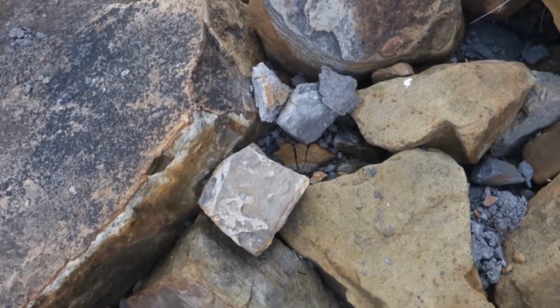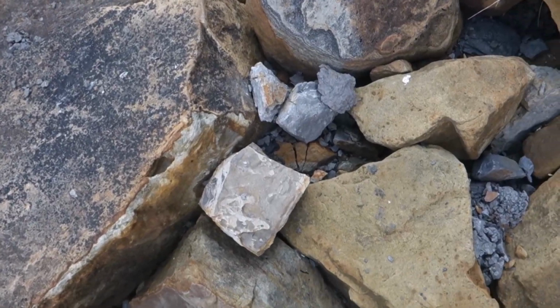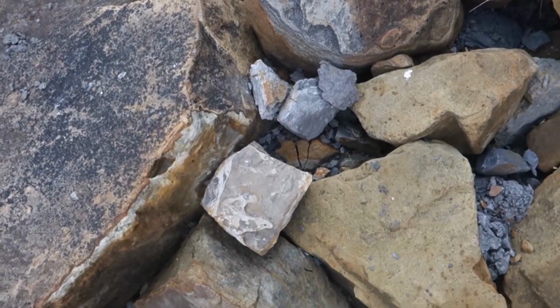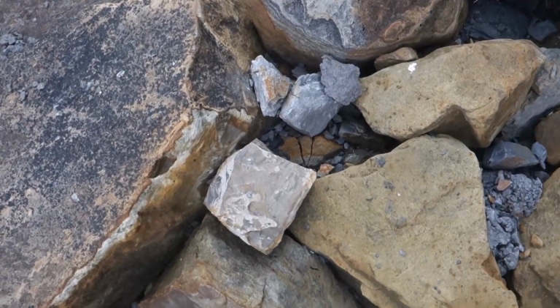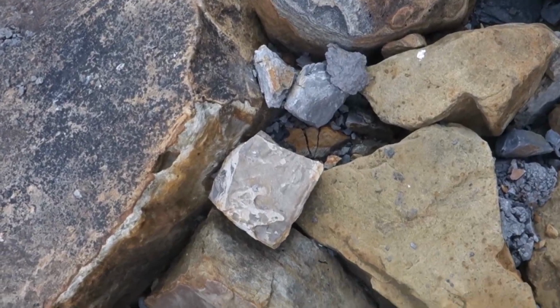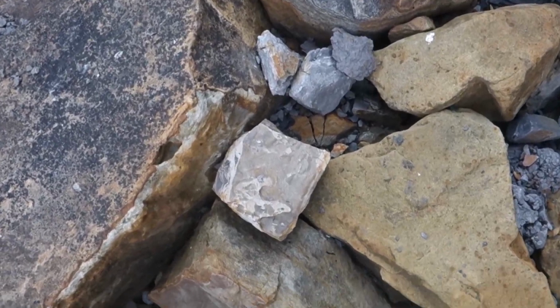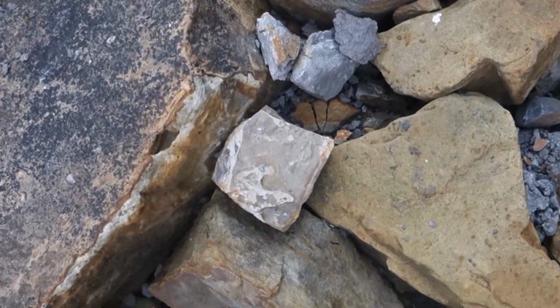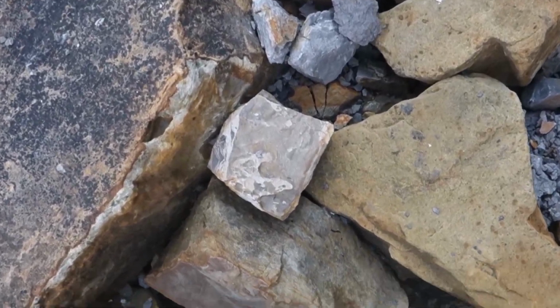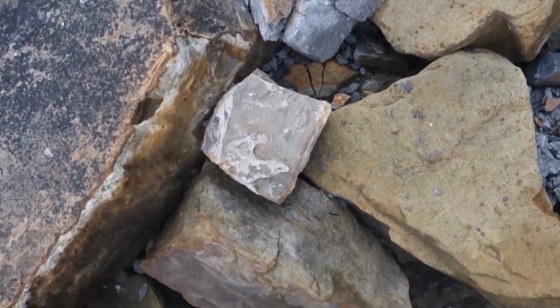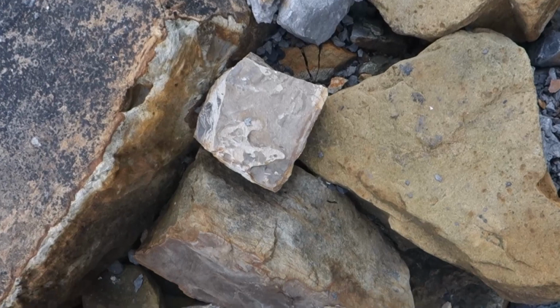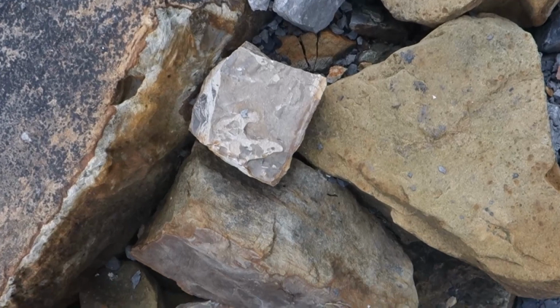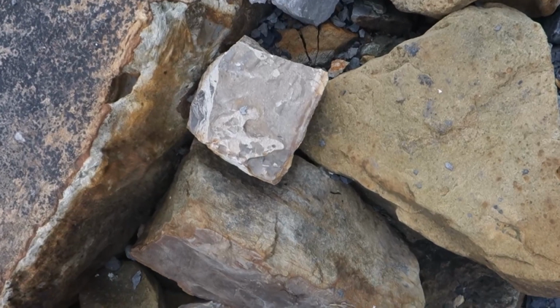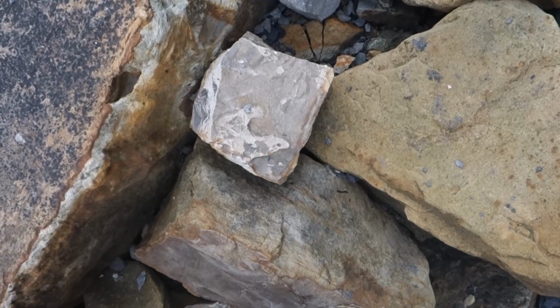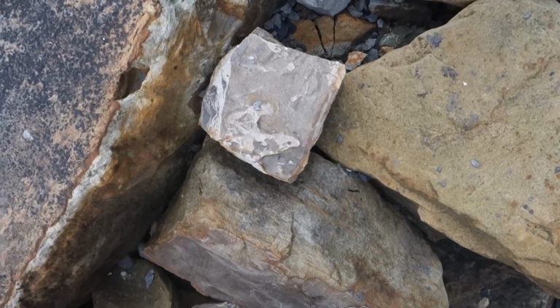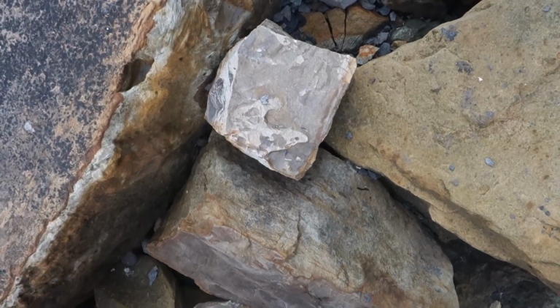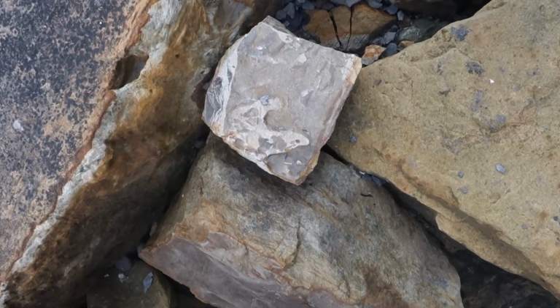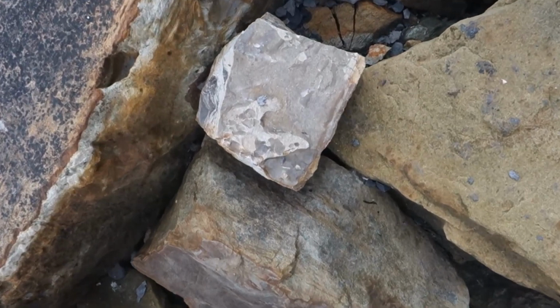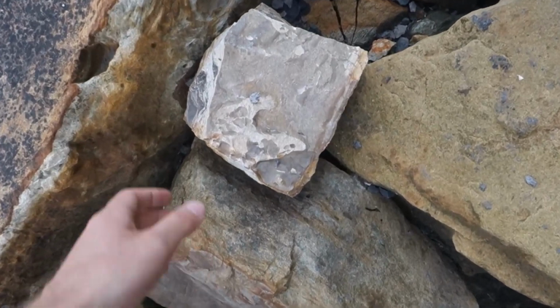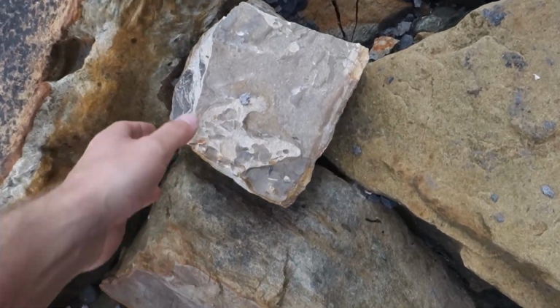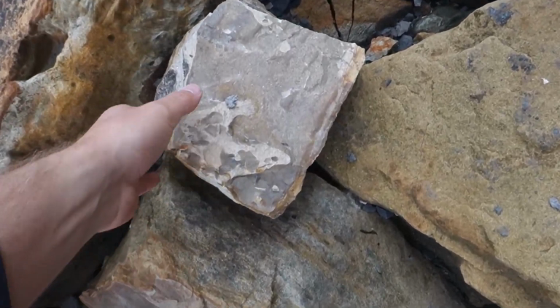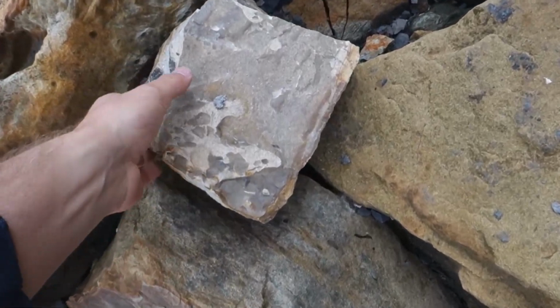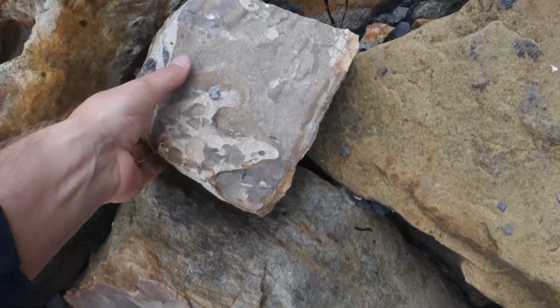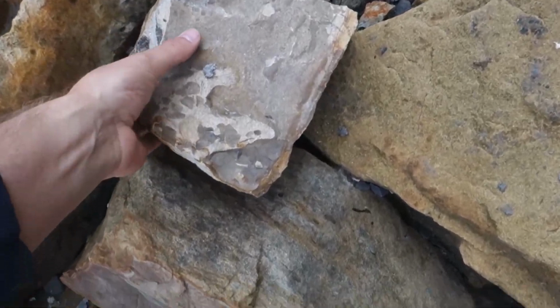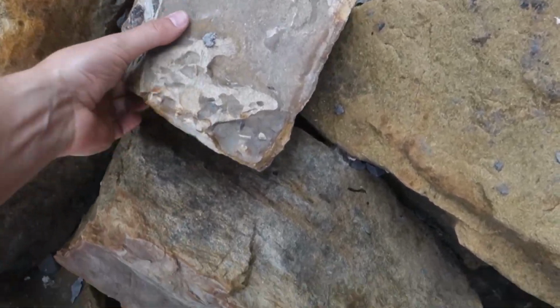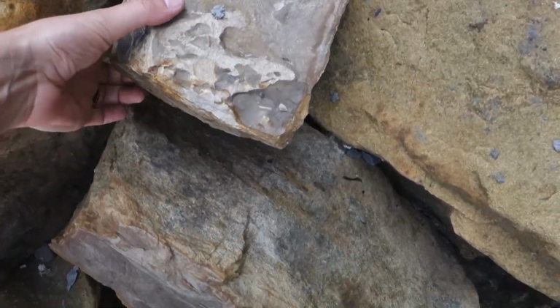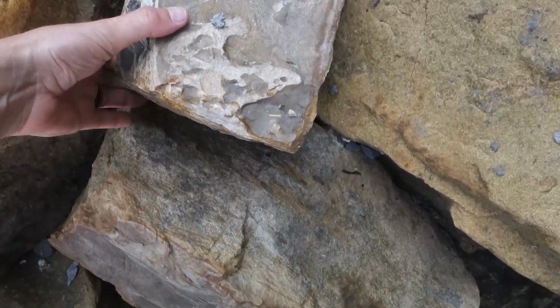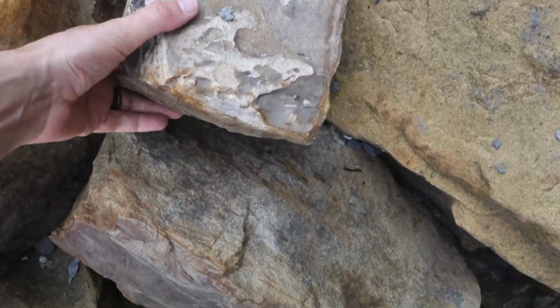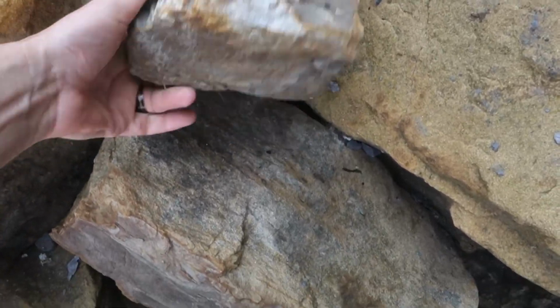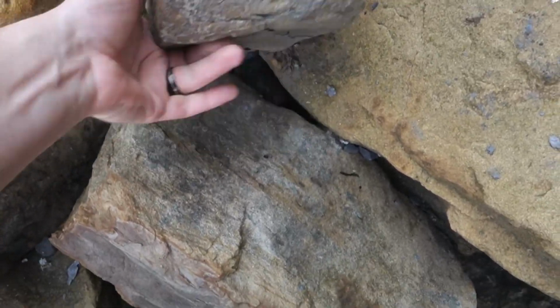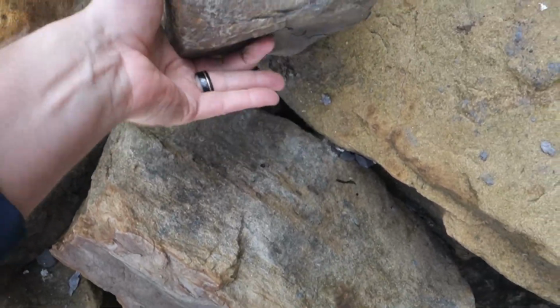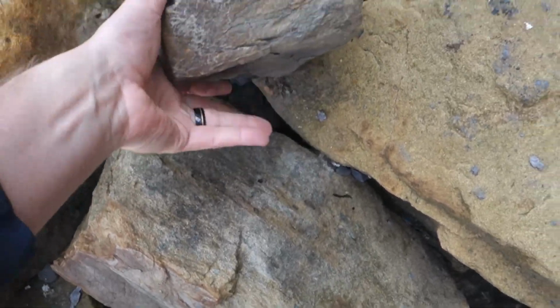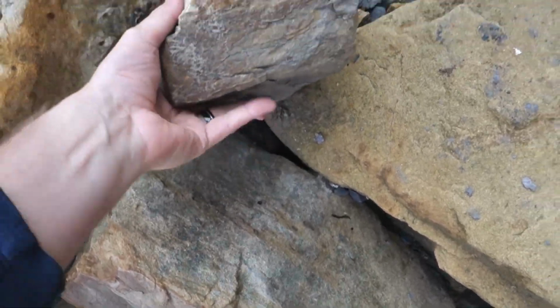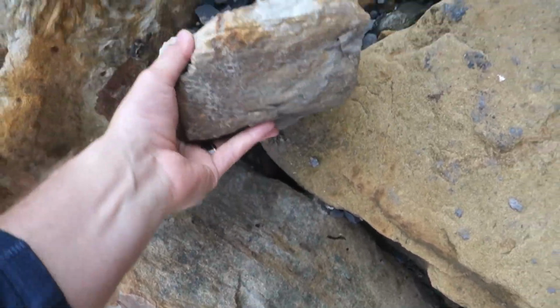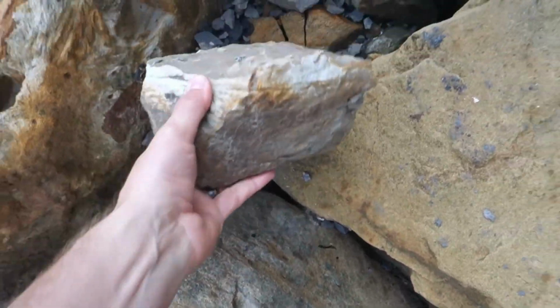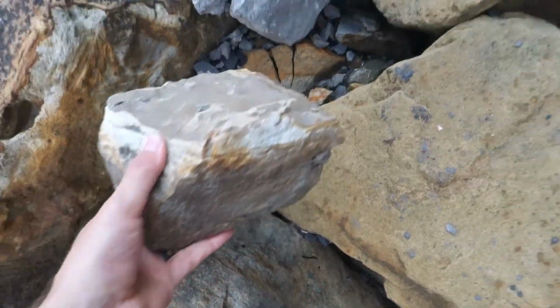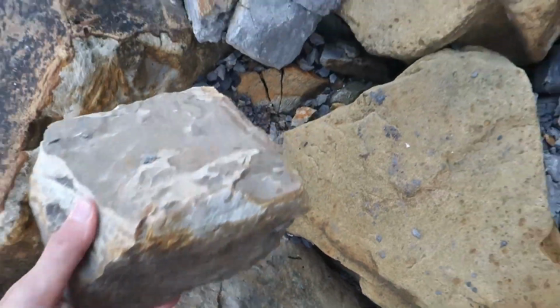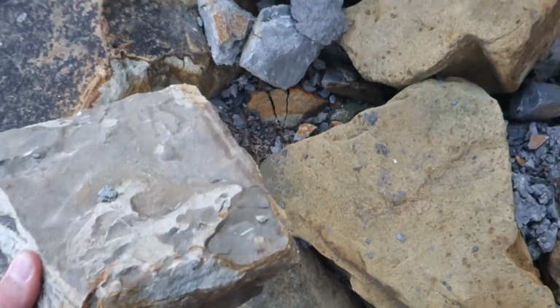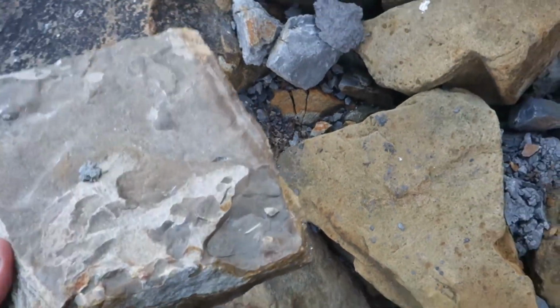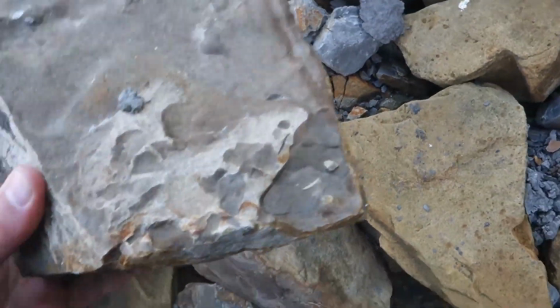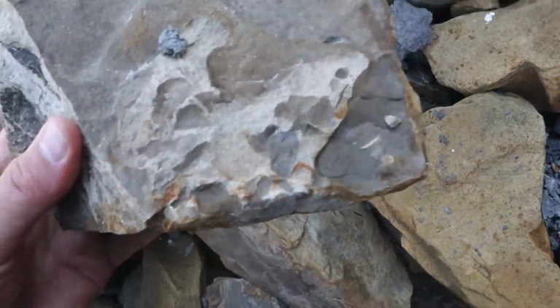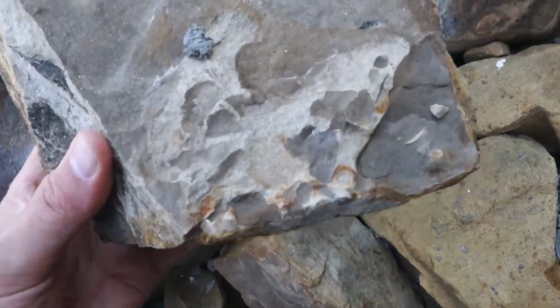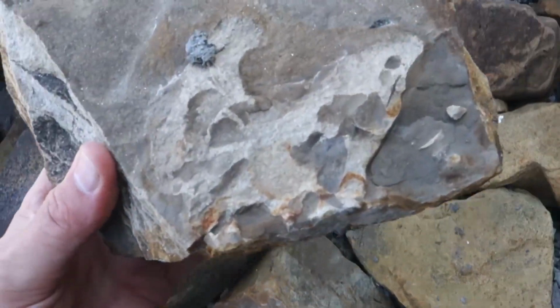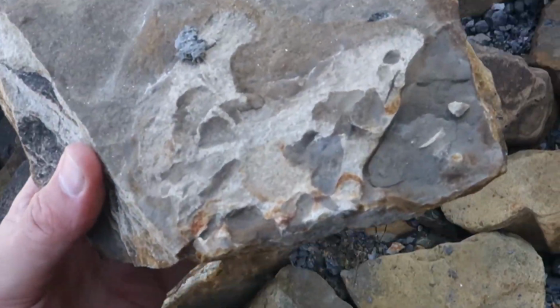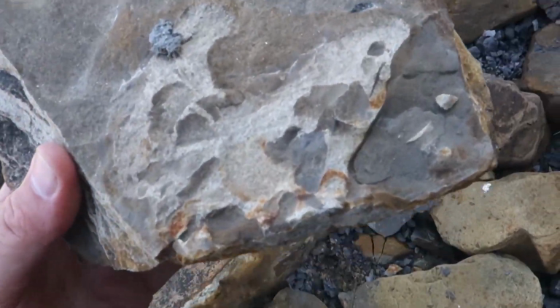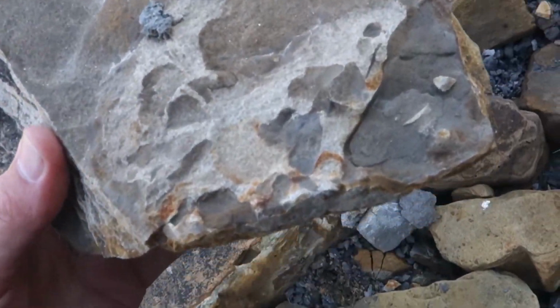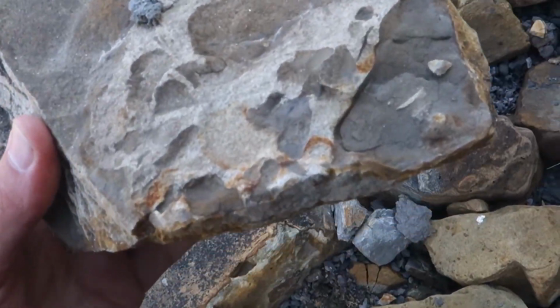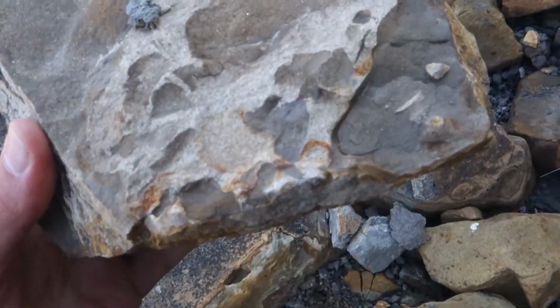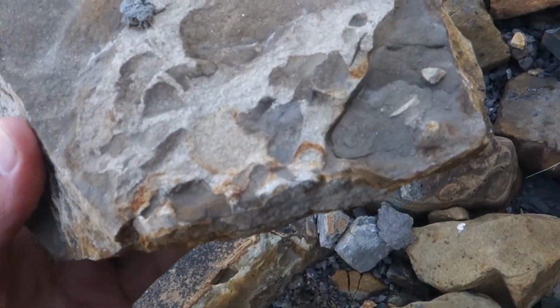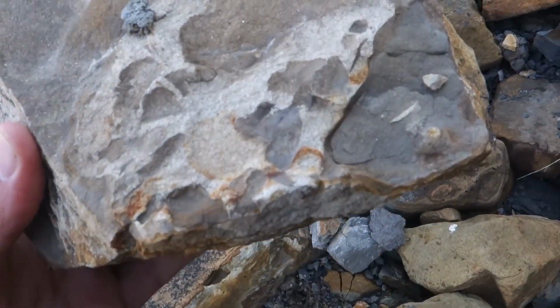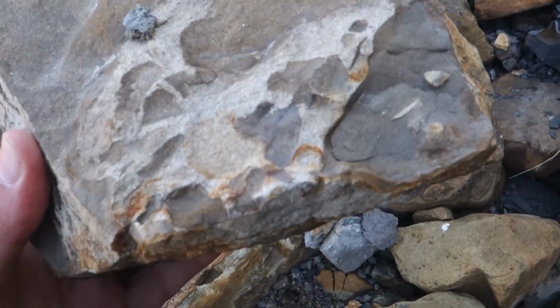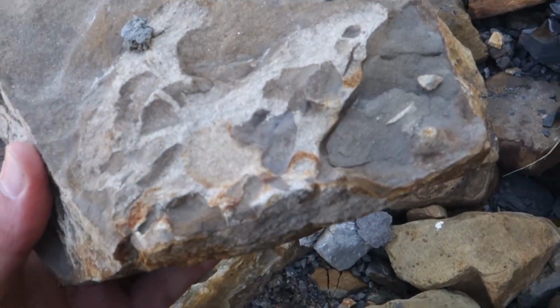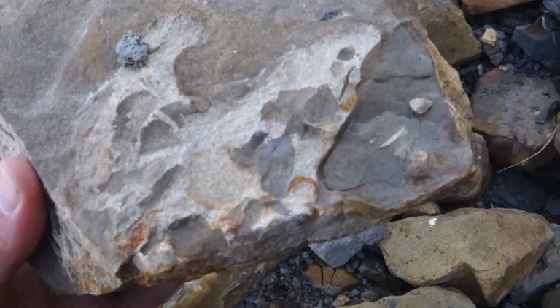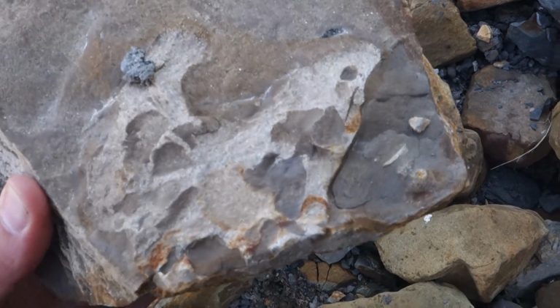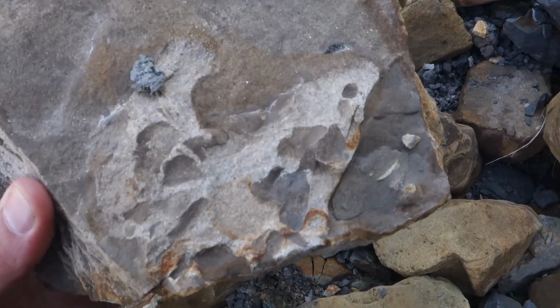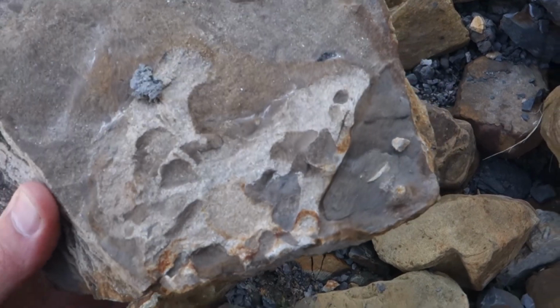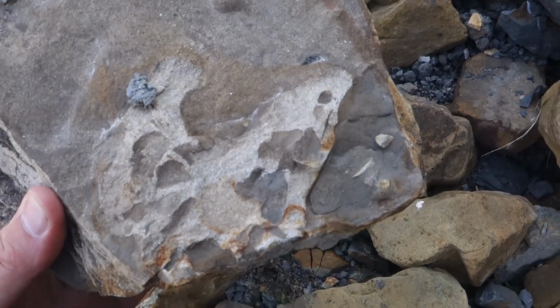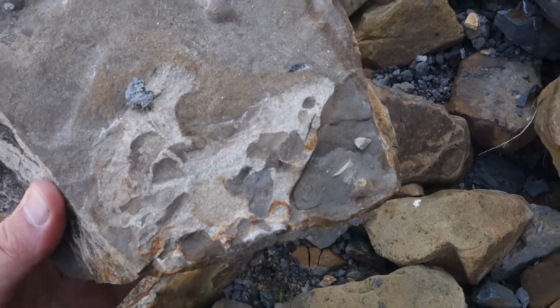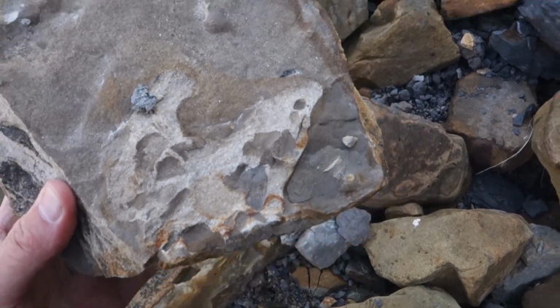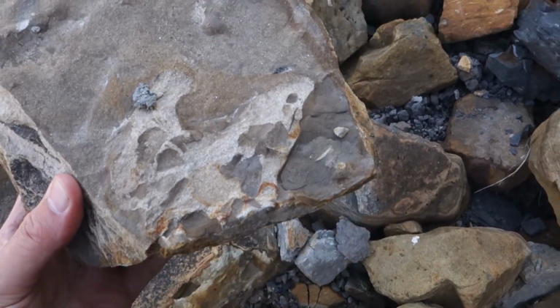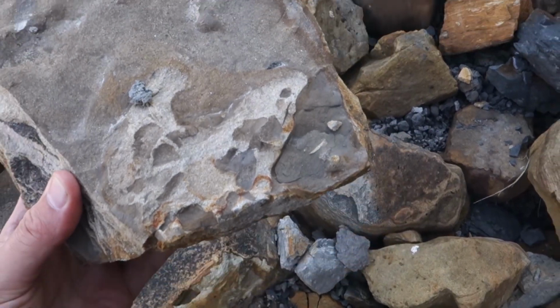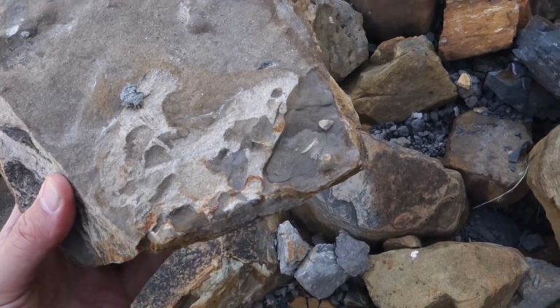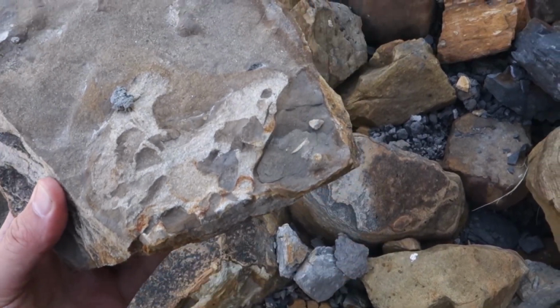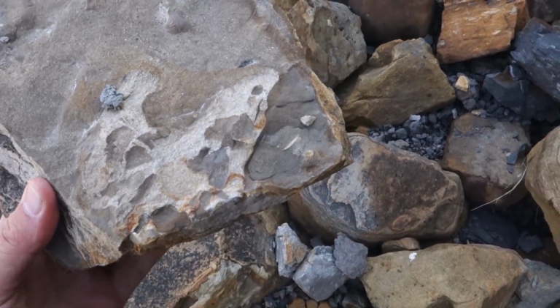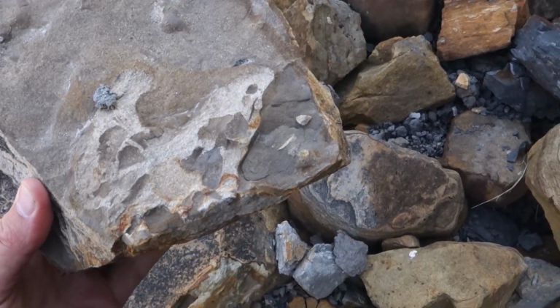Something I always kind of forget when I'm here is that you can find dinosaur footprints, and I'm pretty sure that's what that is. That's like a little theropod track.